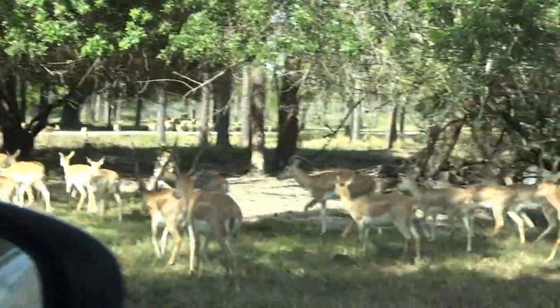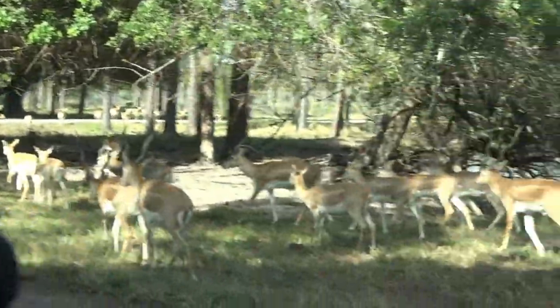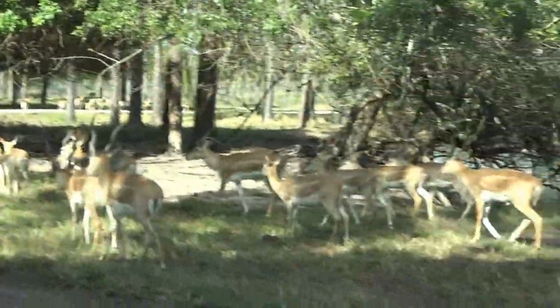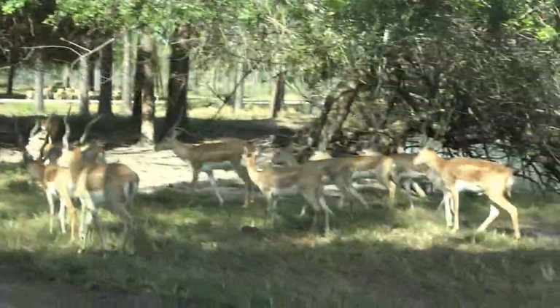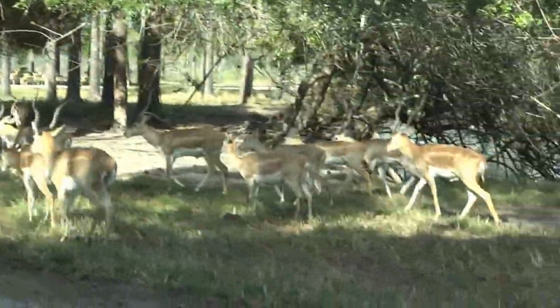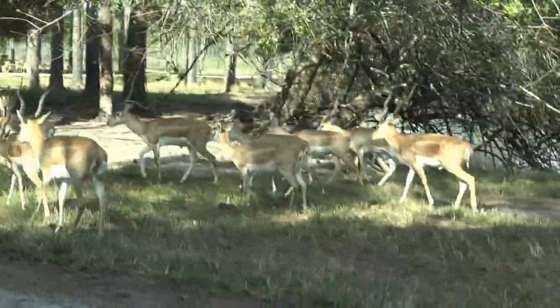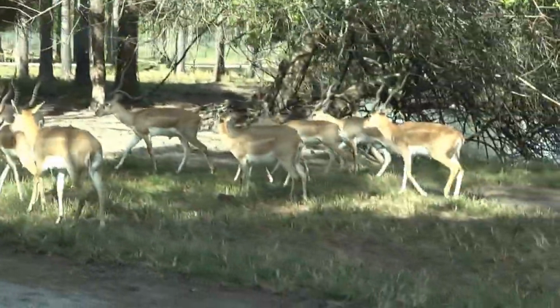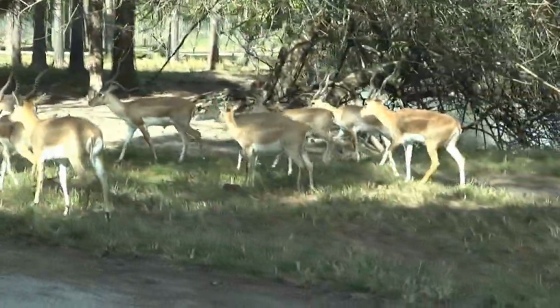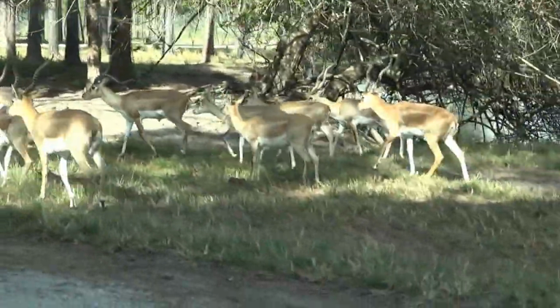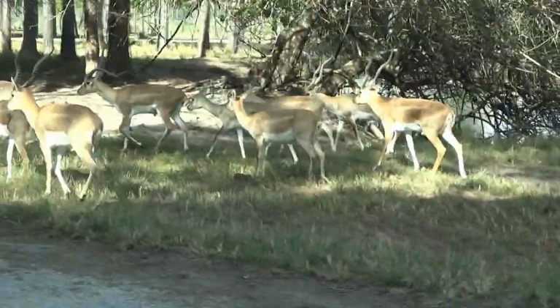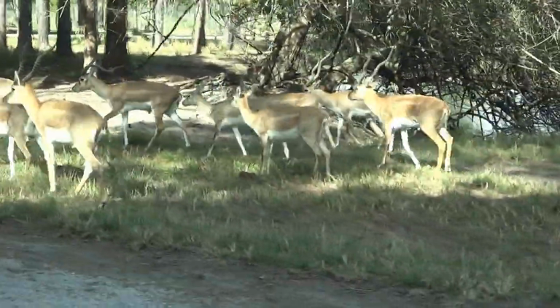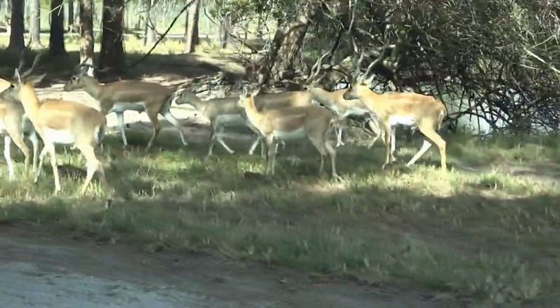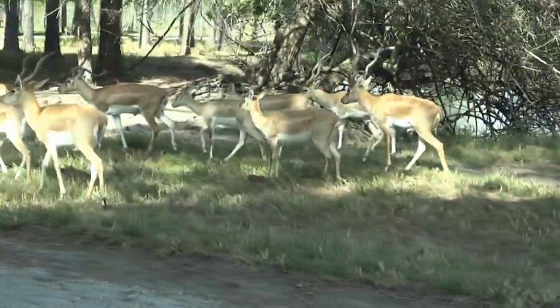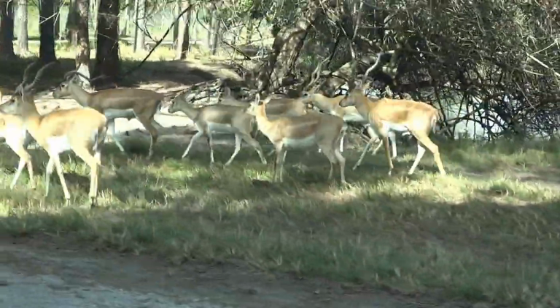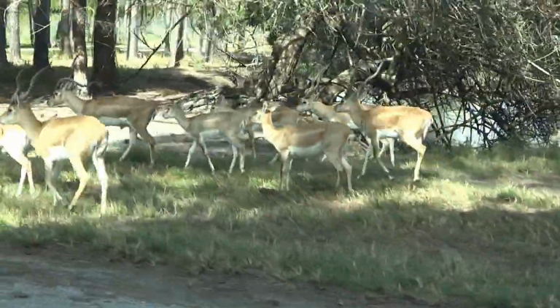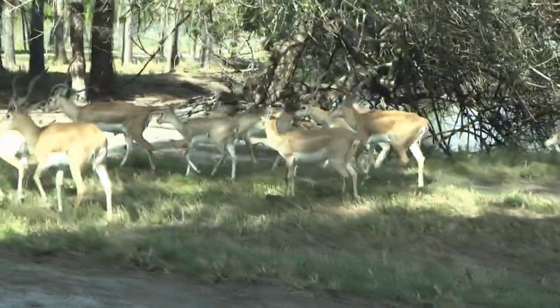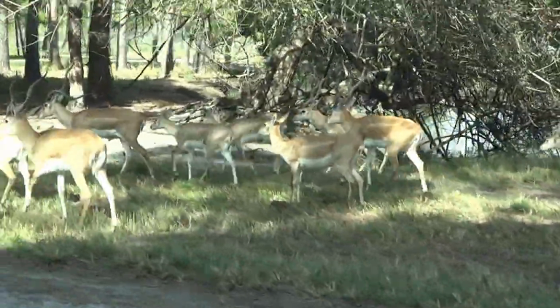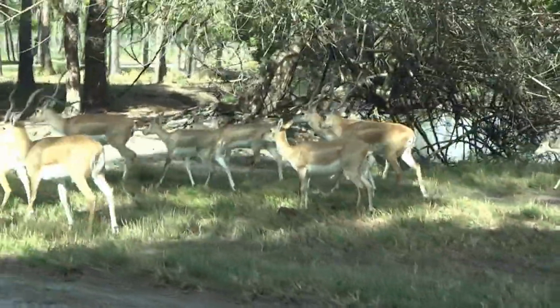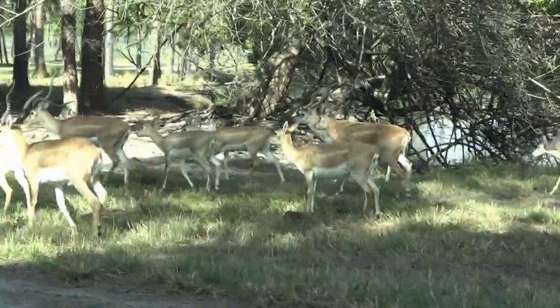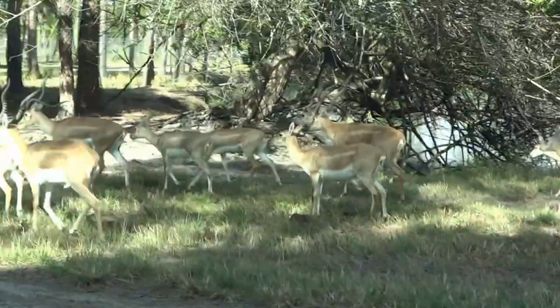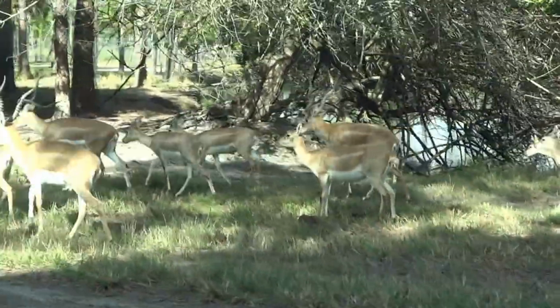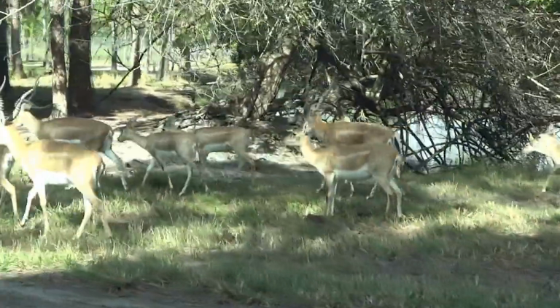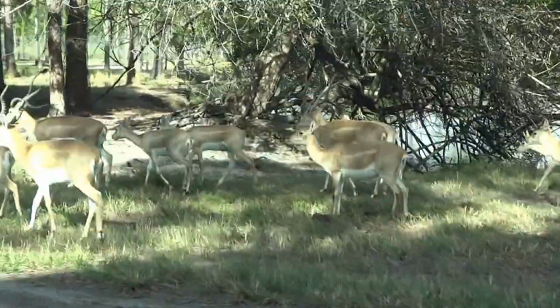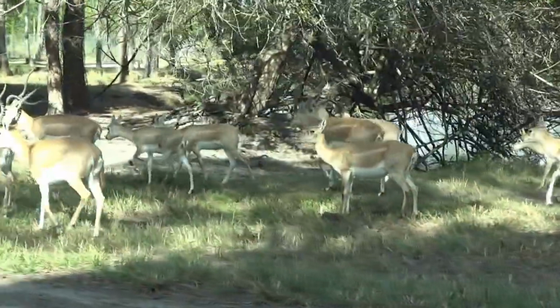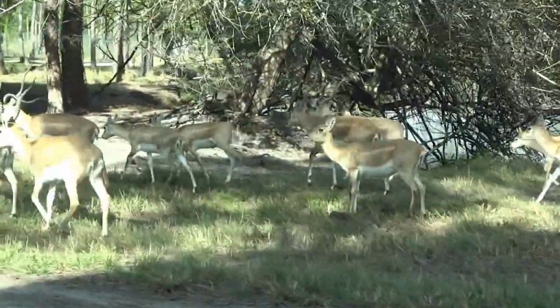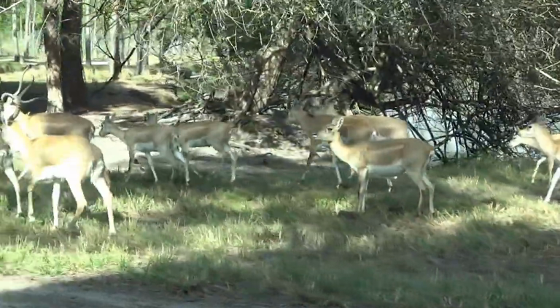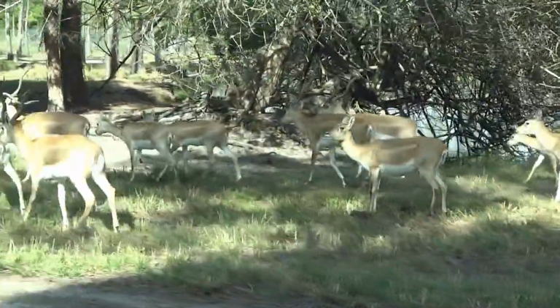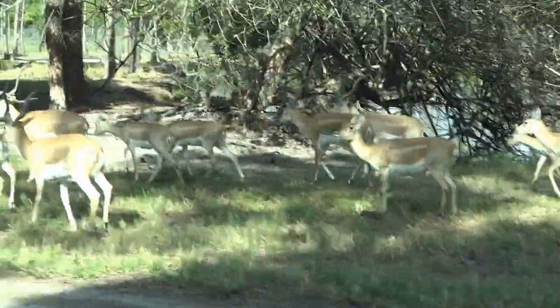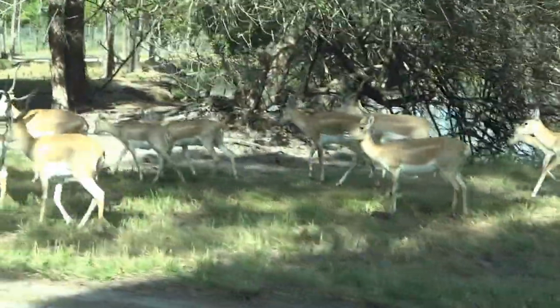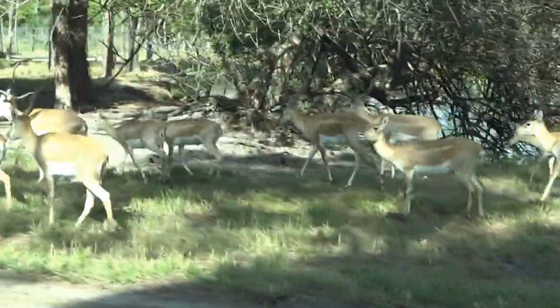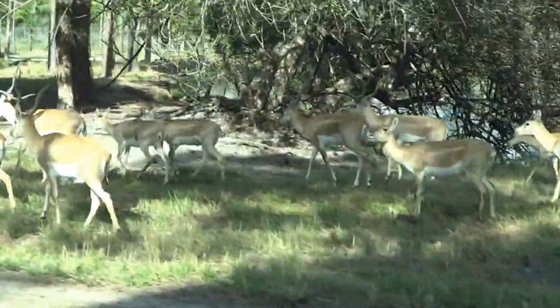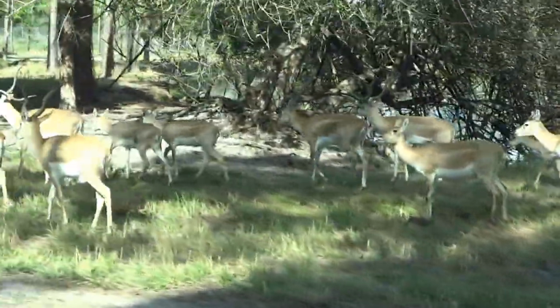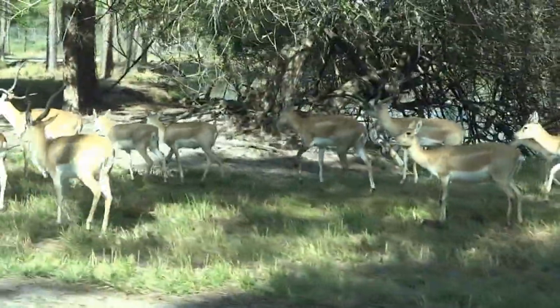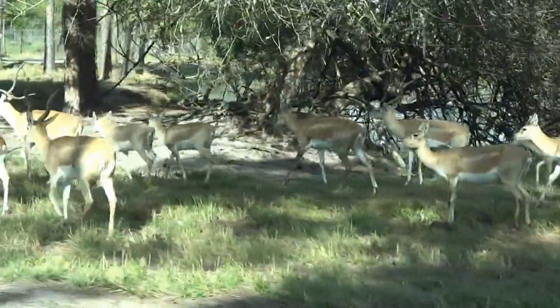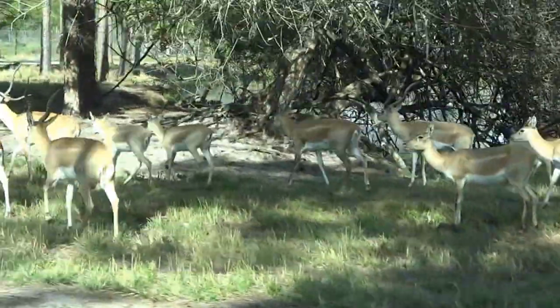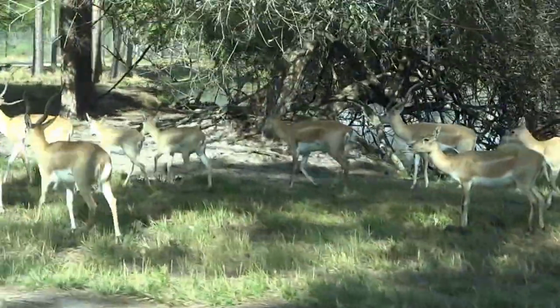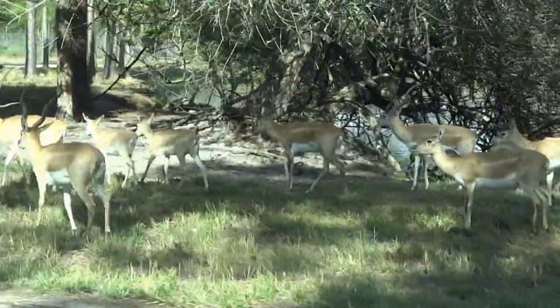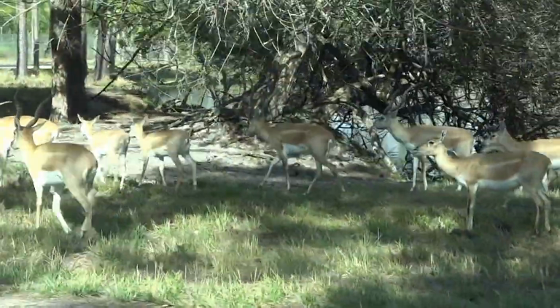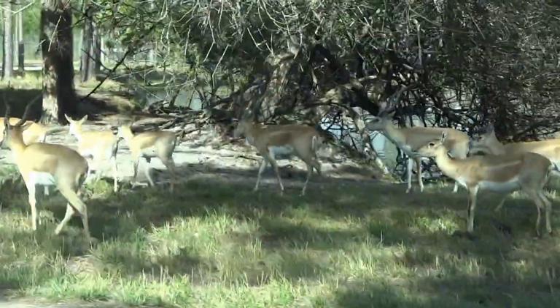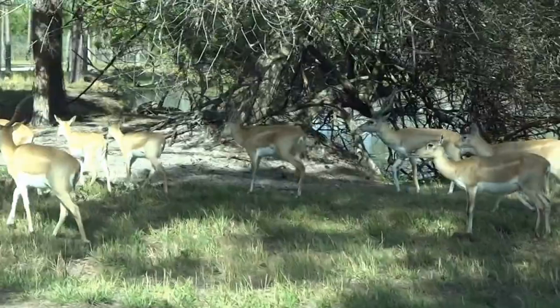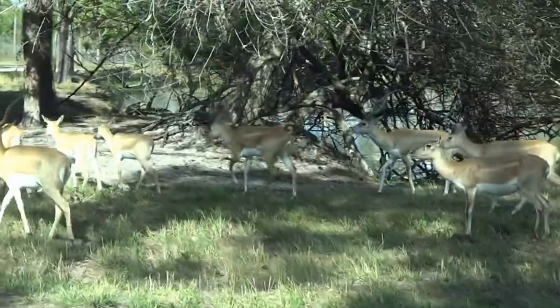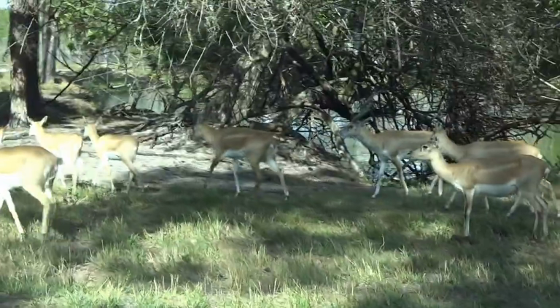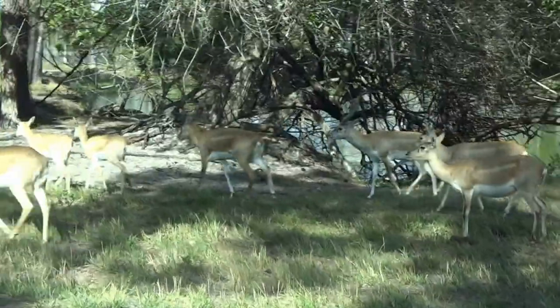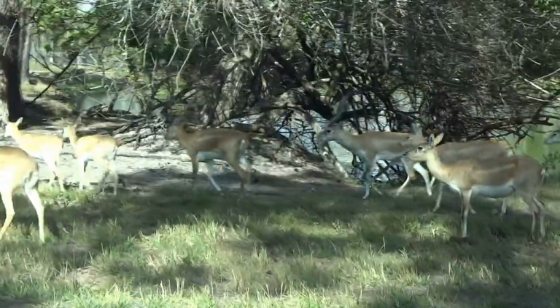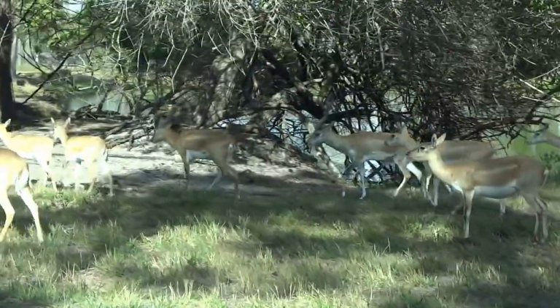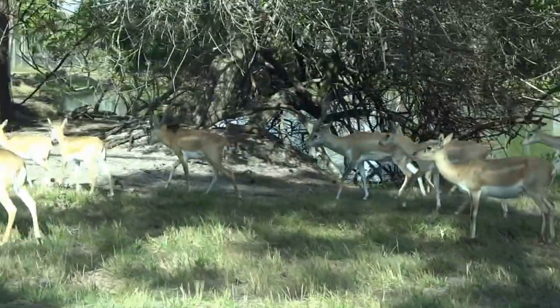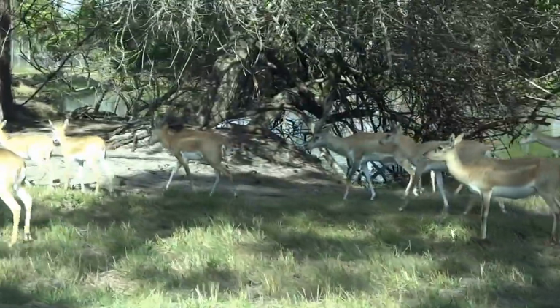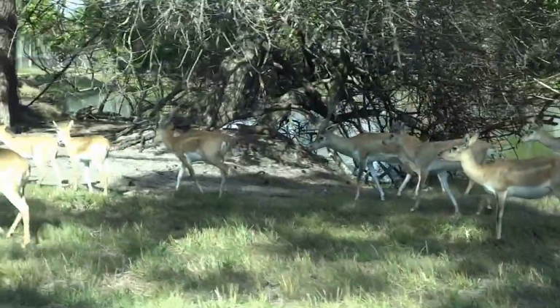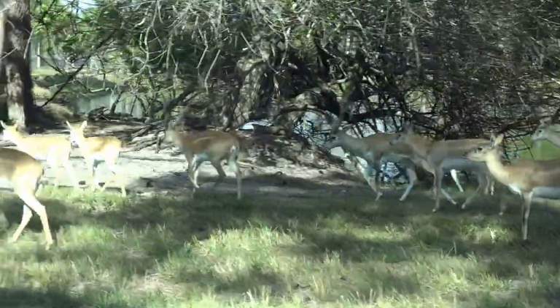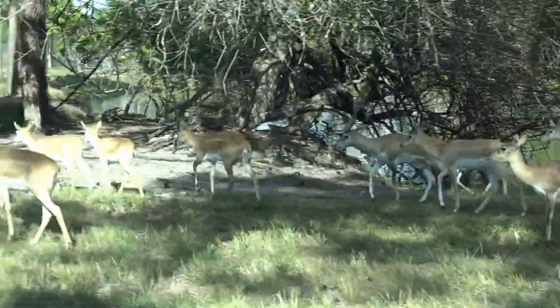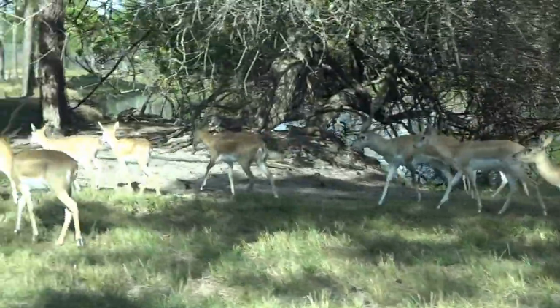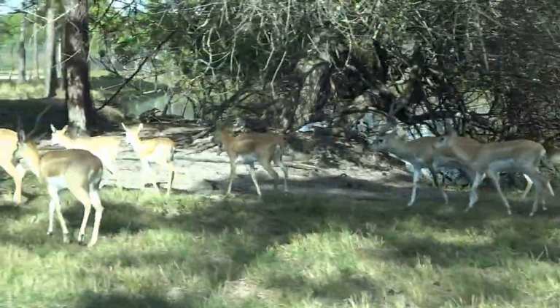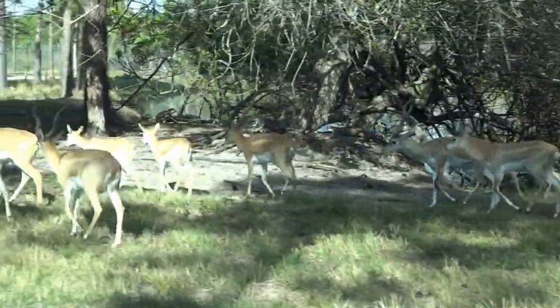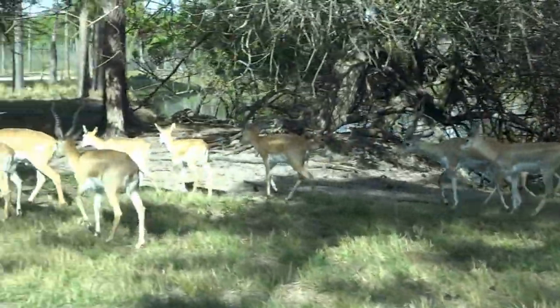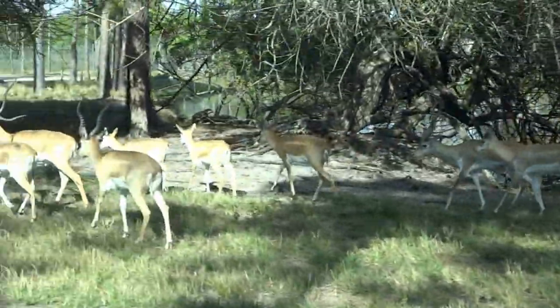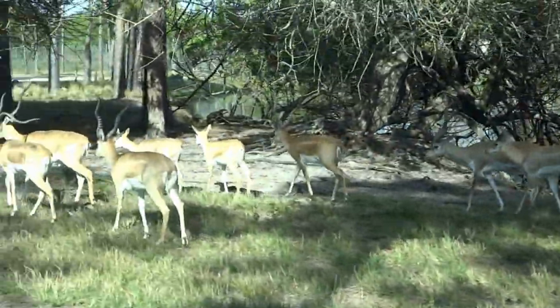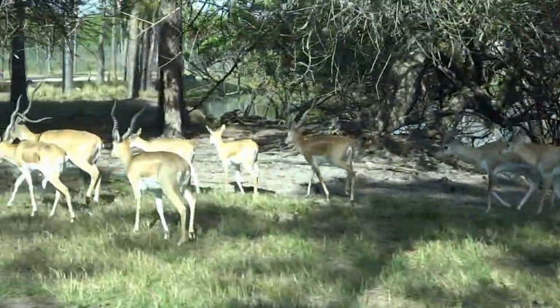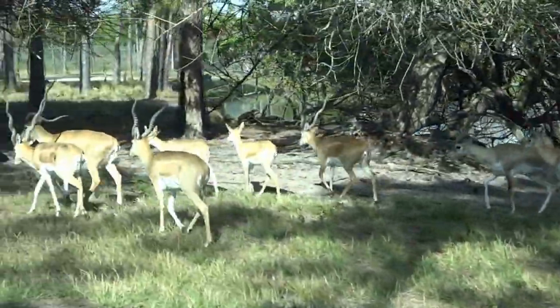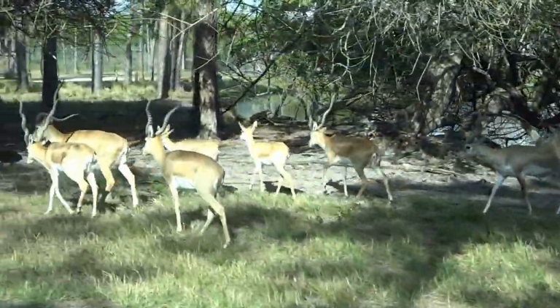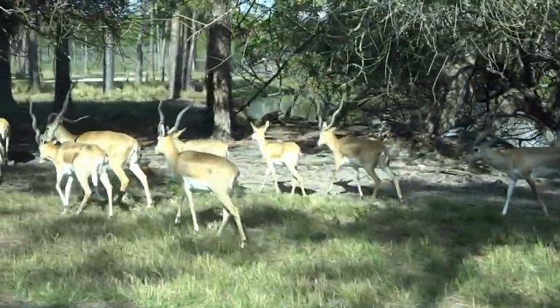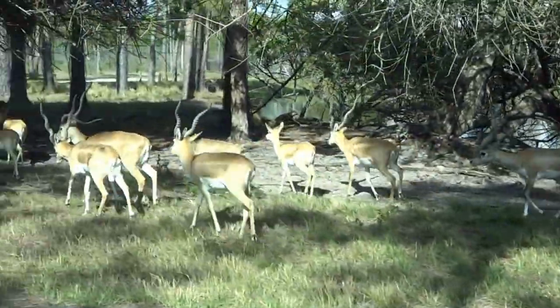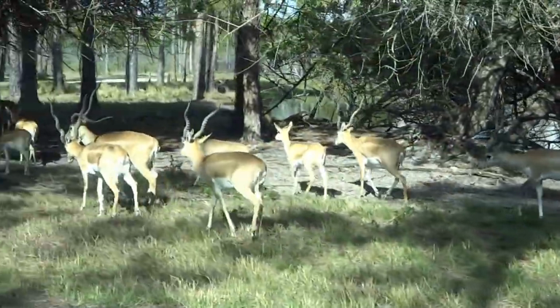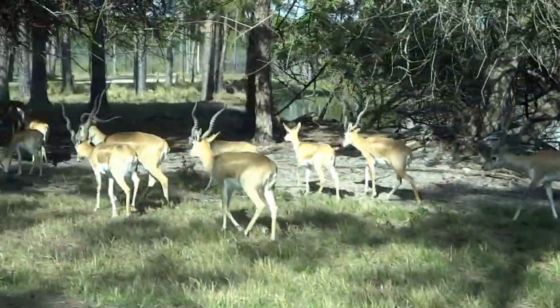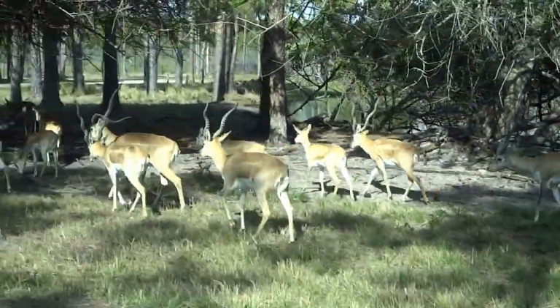In India, these beautiful little antelope have been overhunted so extensively that they are now in danger of becoming extinct.